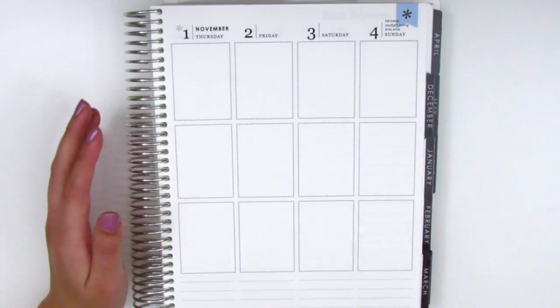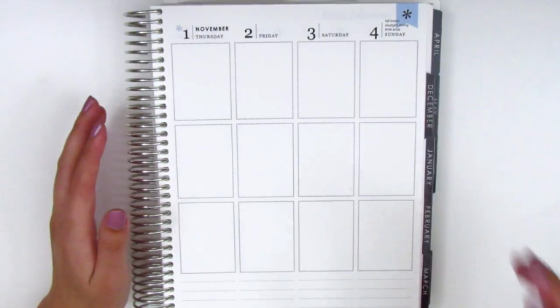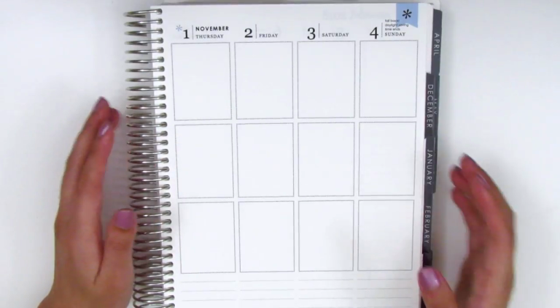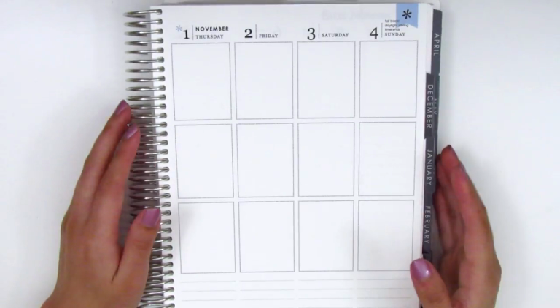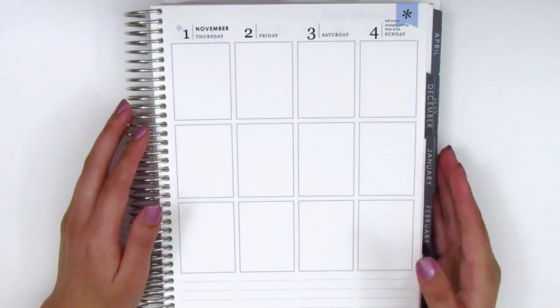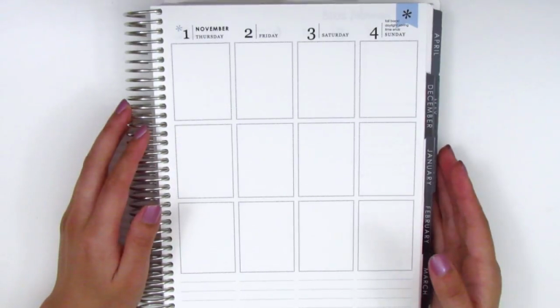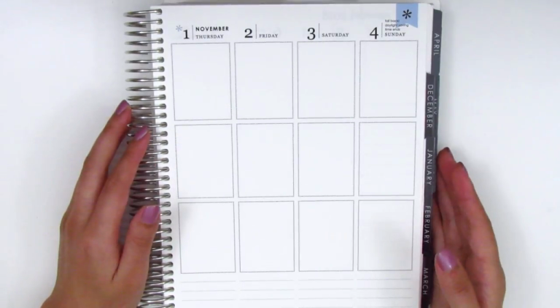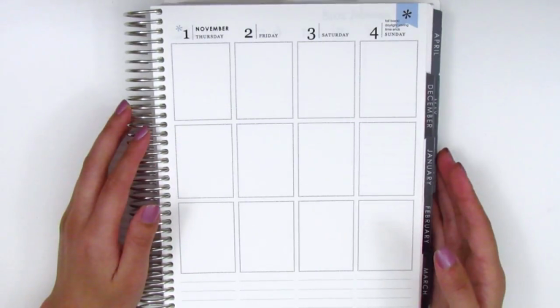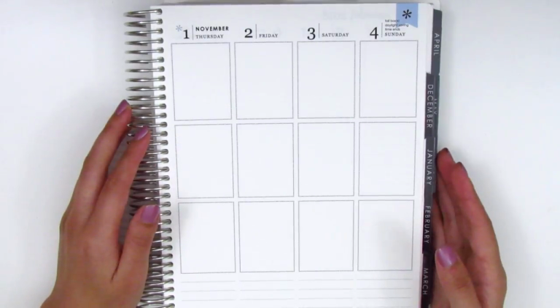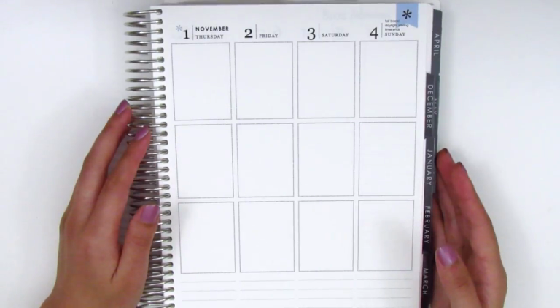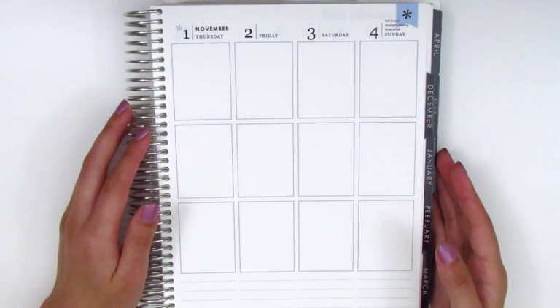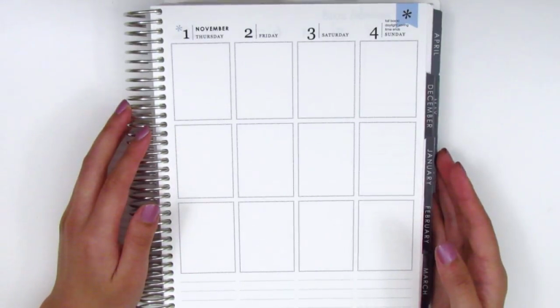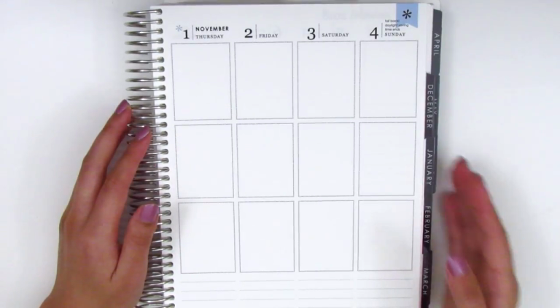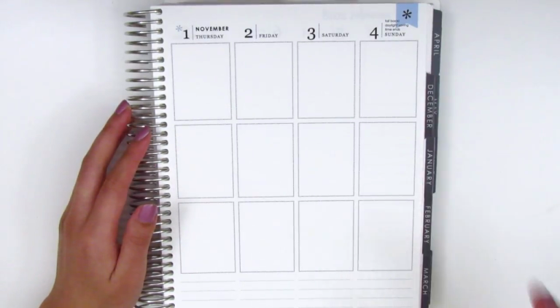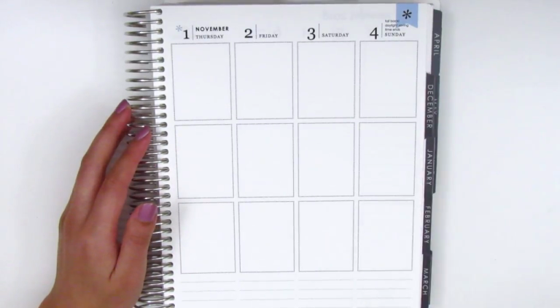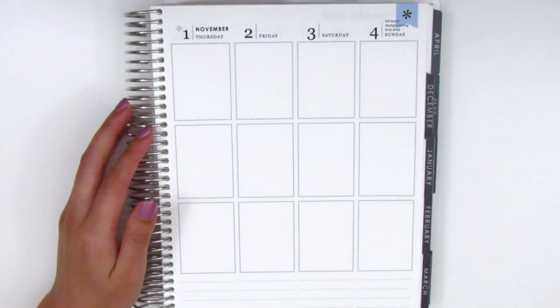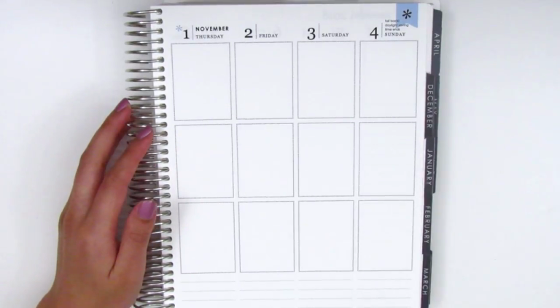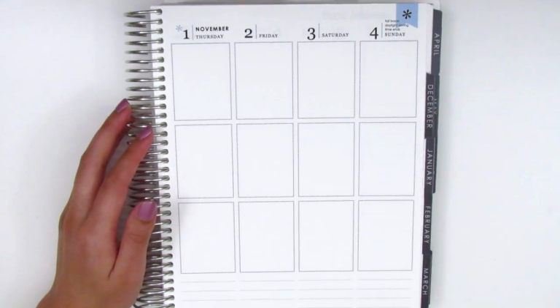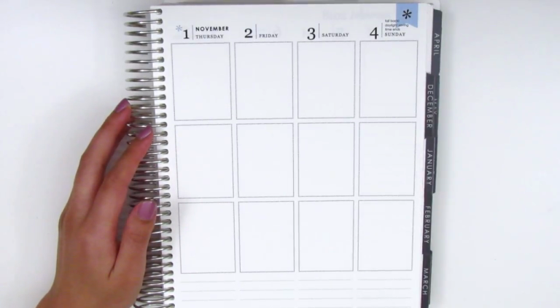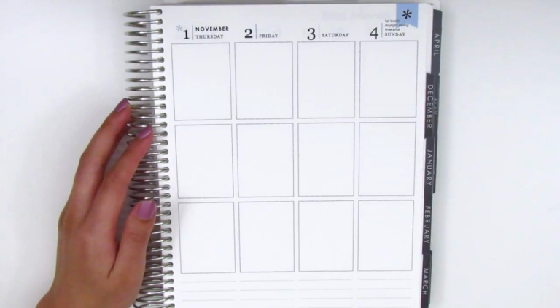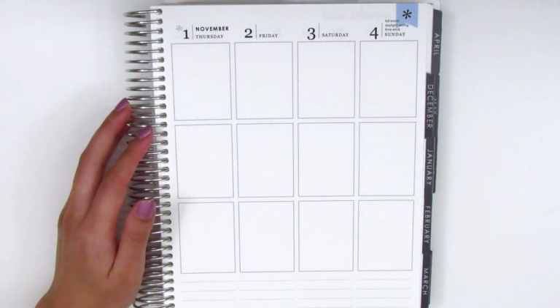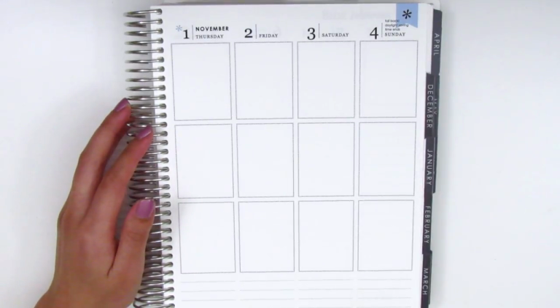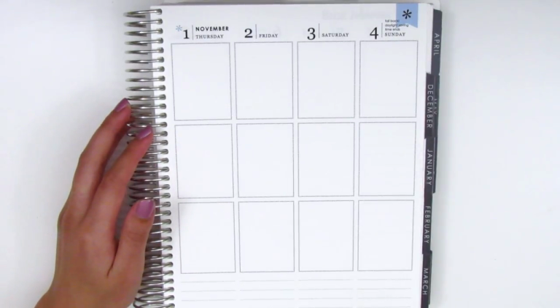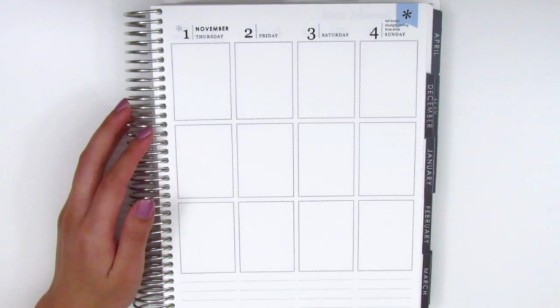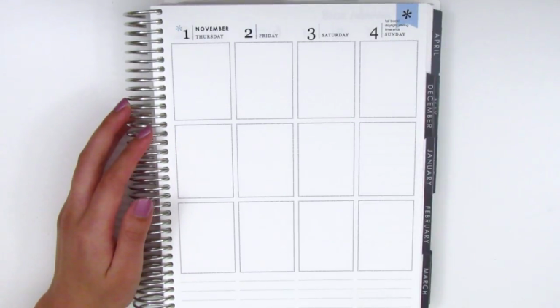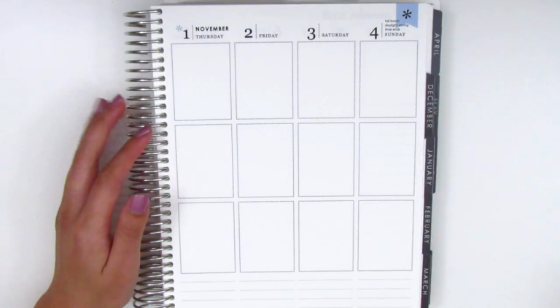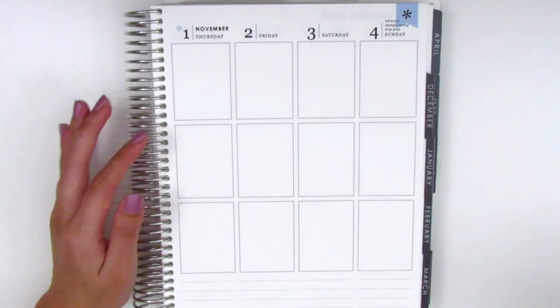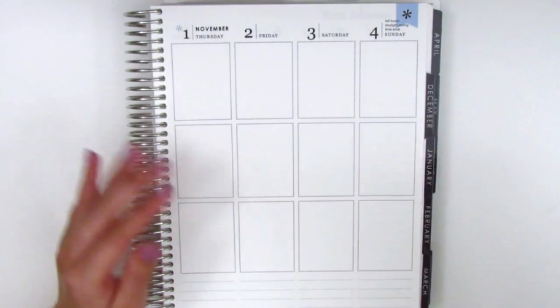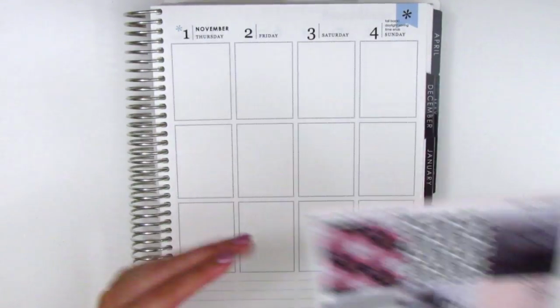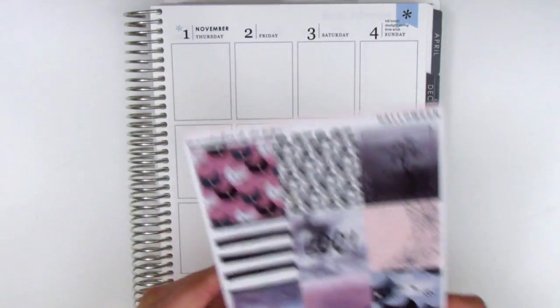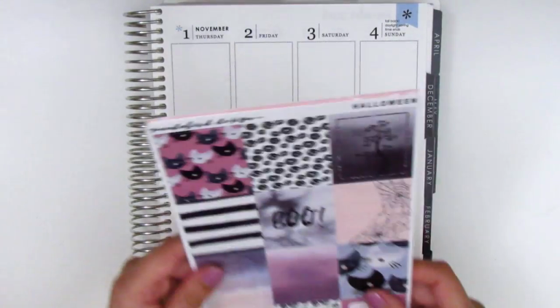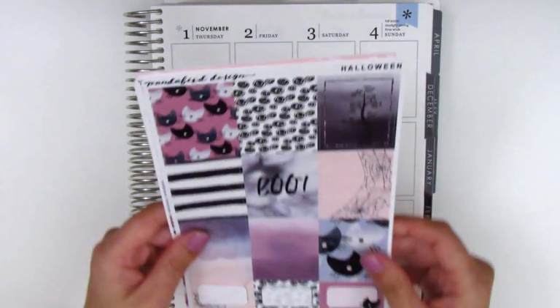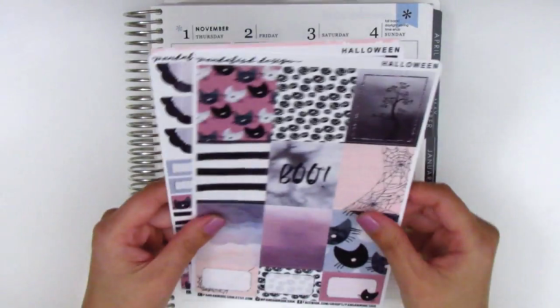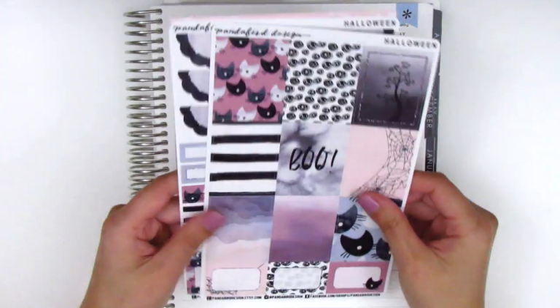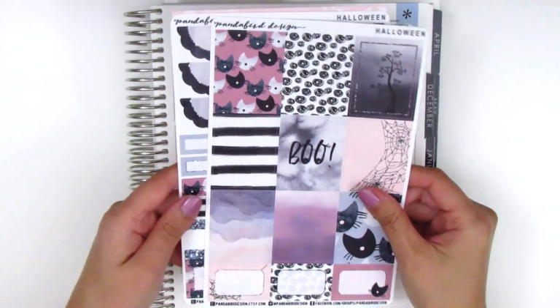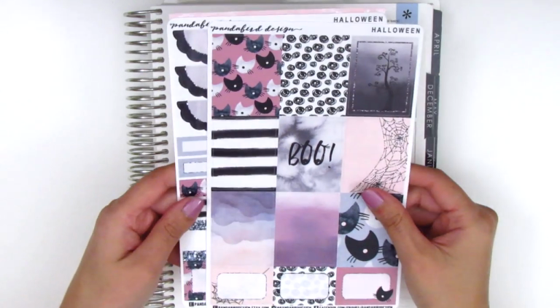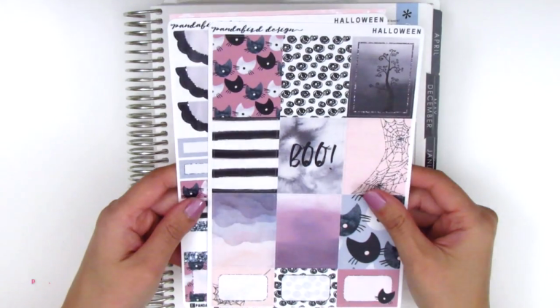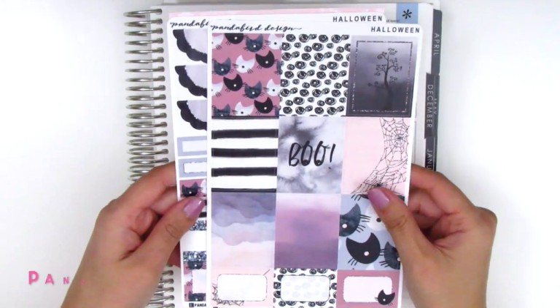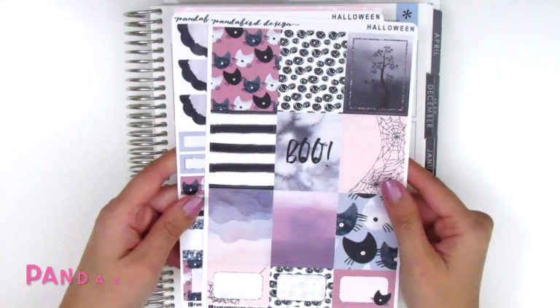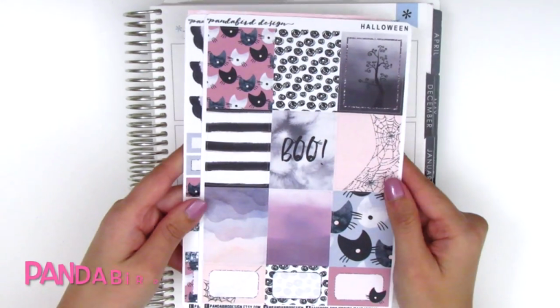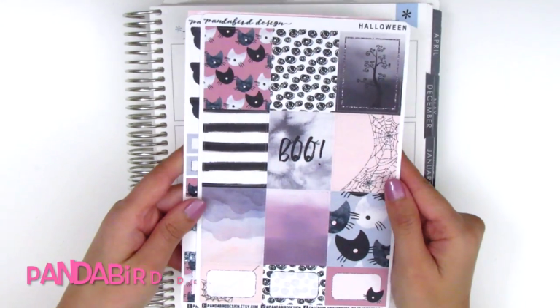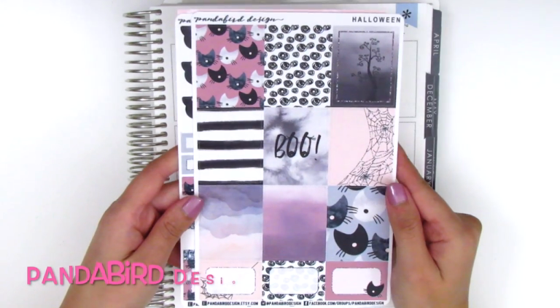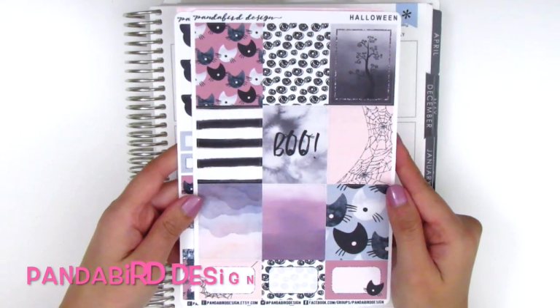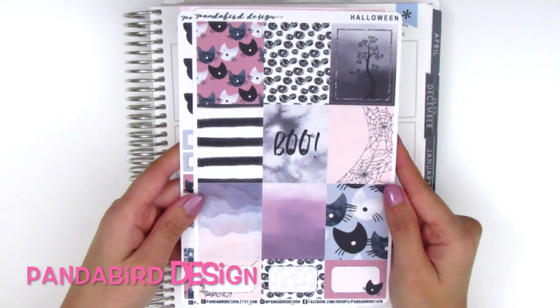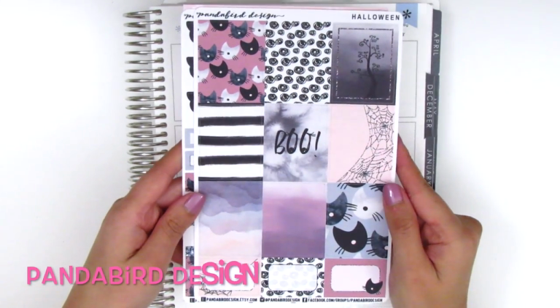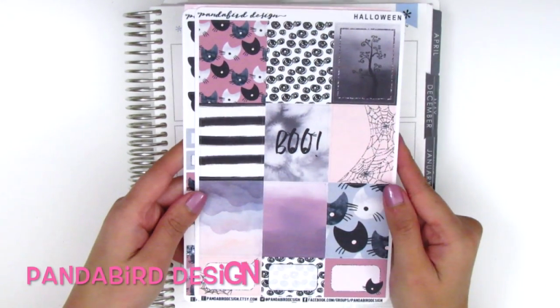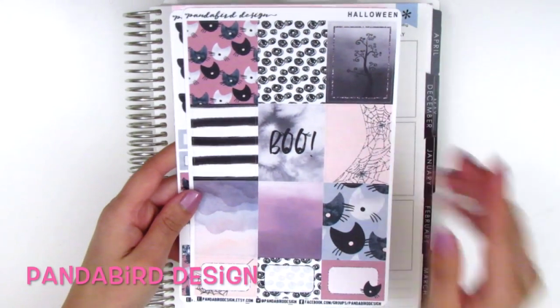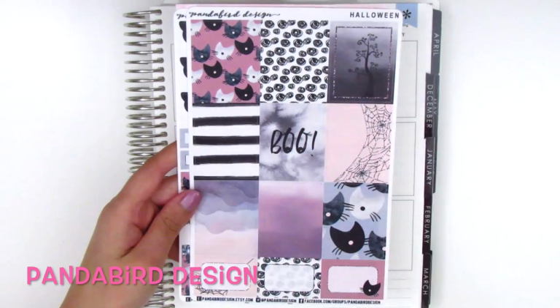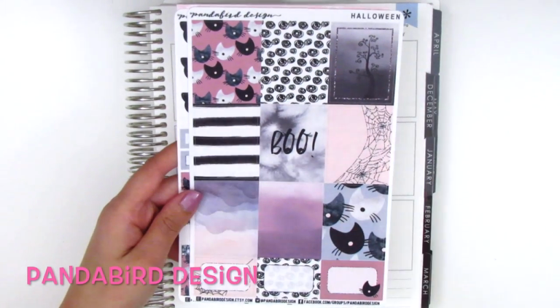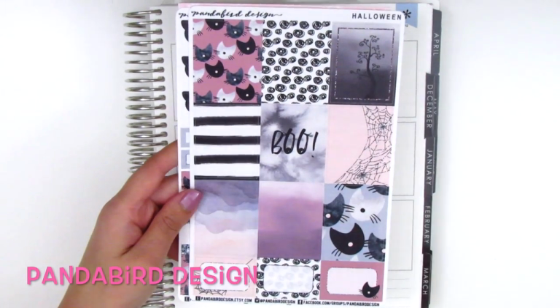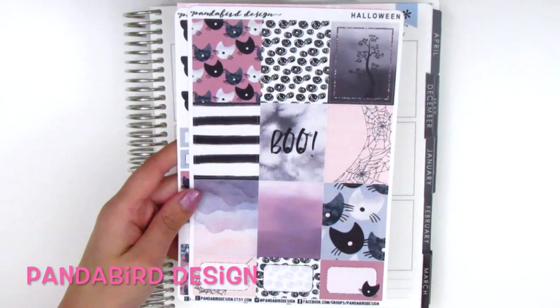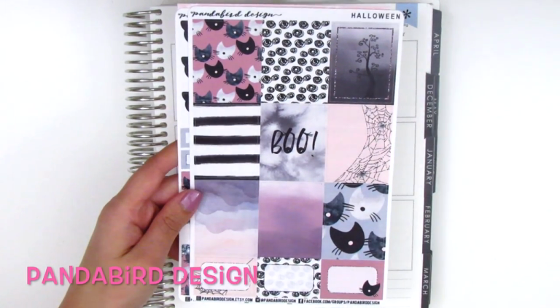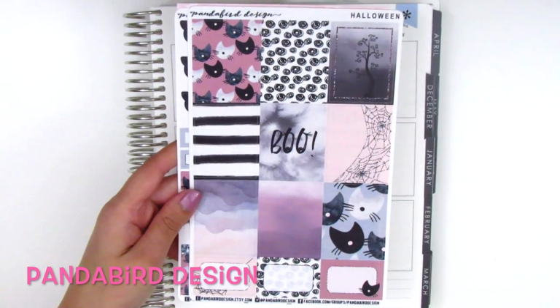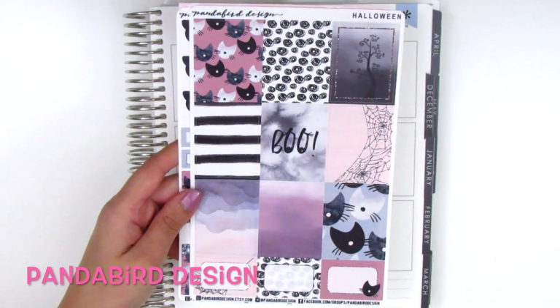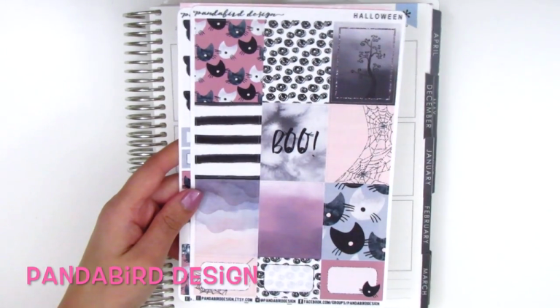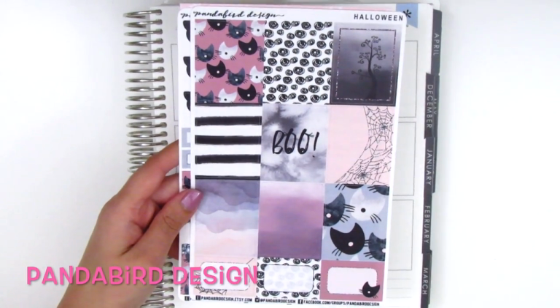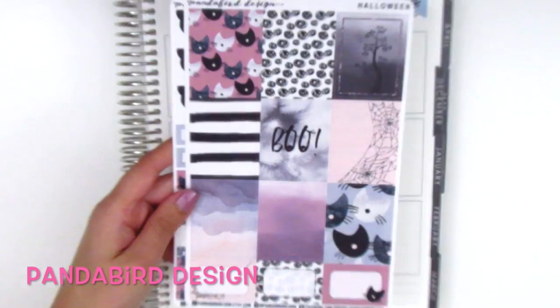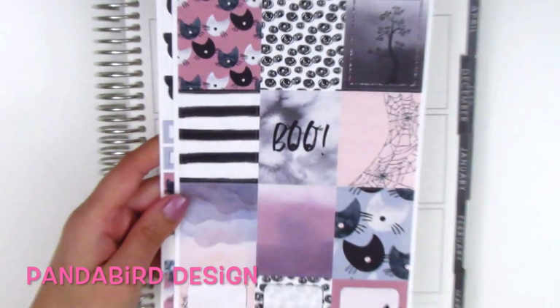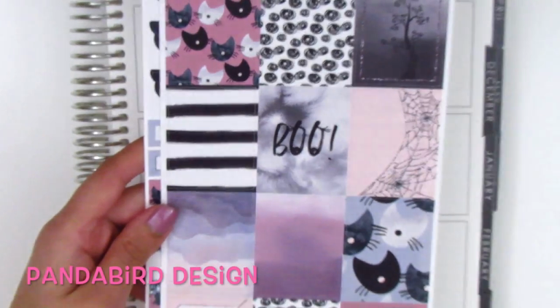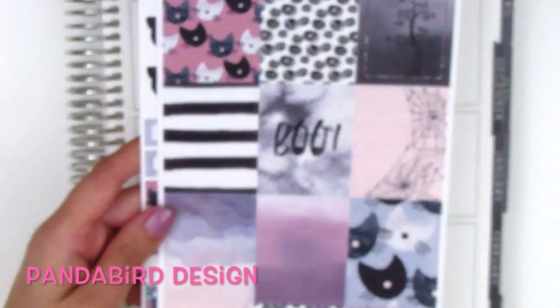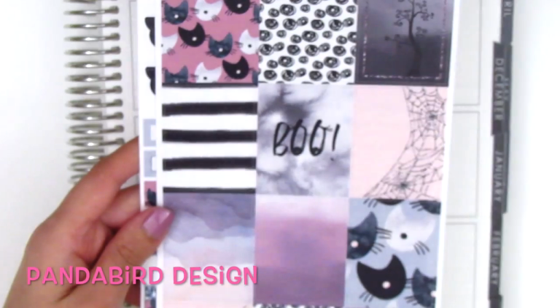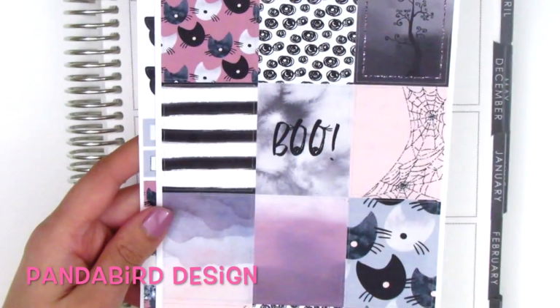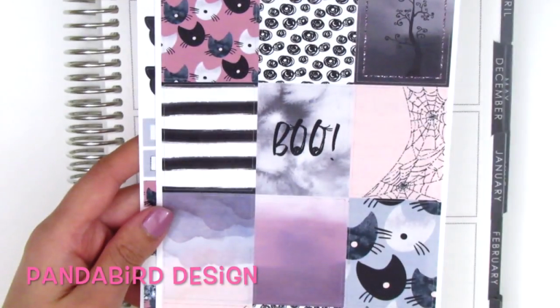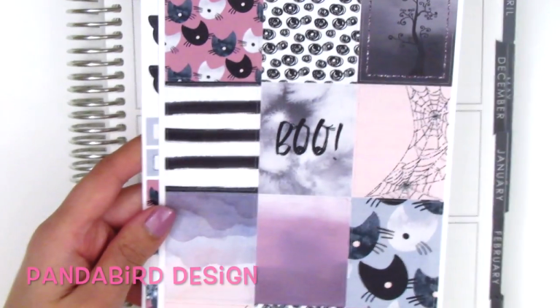Overall, really excited to show you guys what I've got. The first kit here is from Panda Bird Designs.